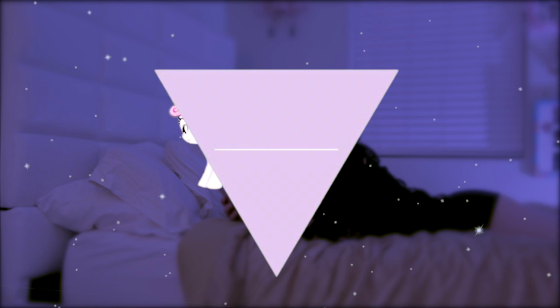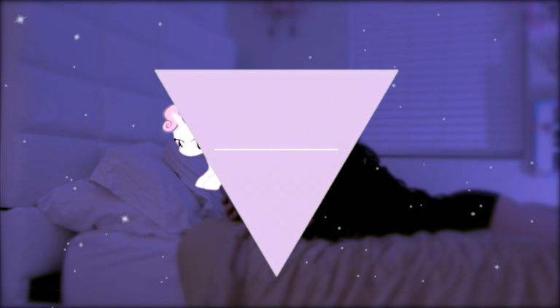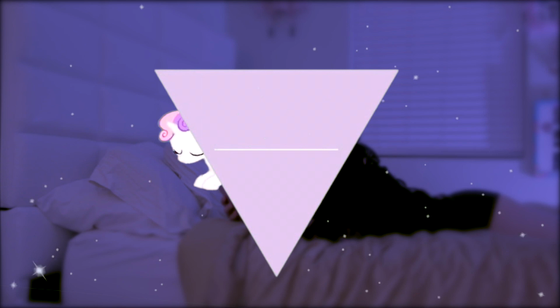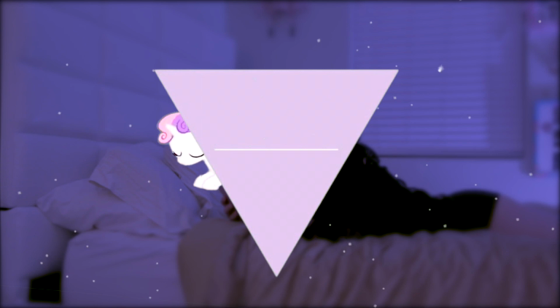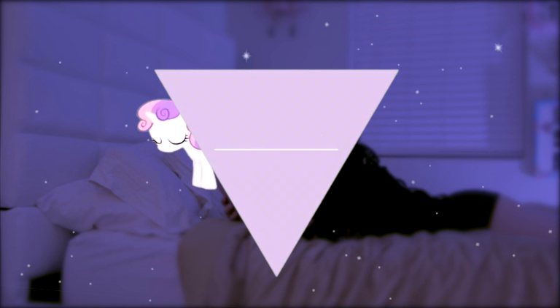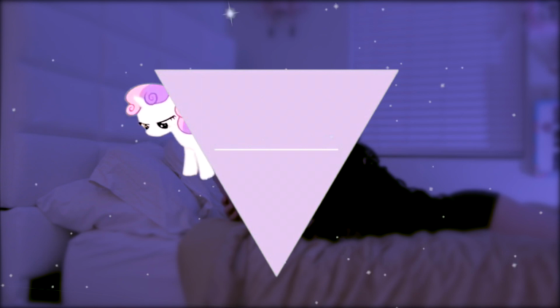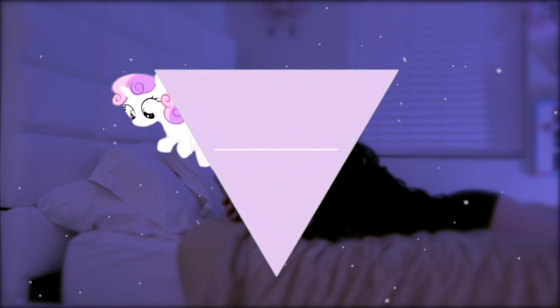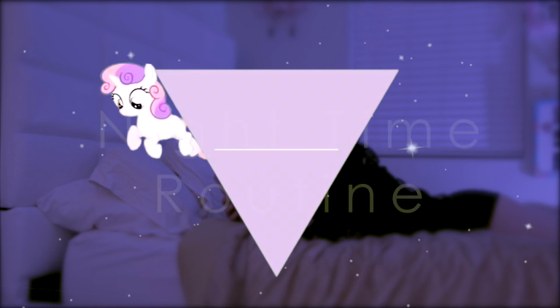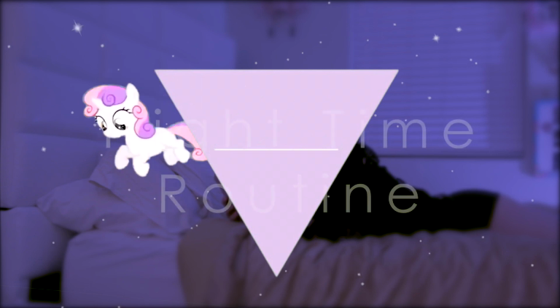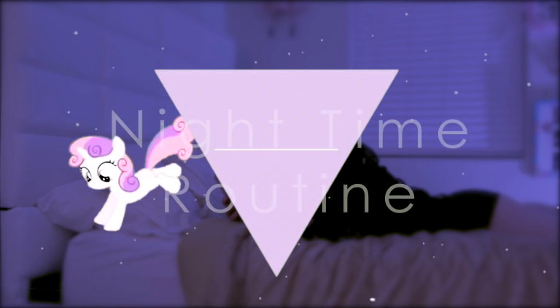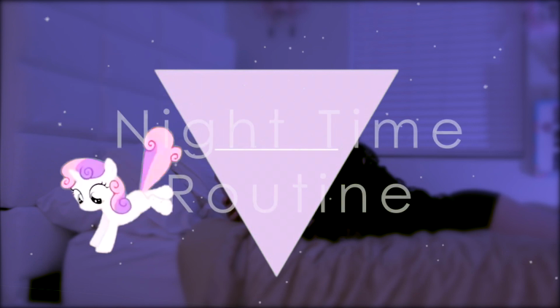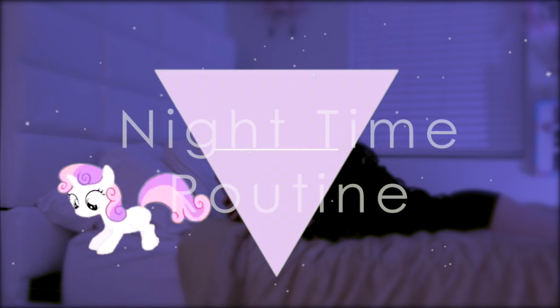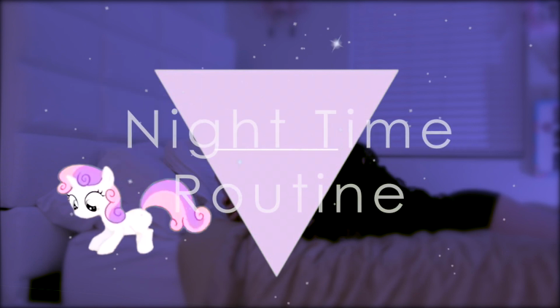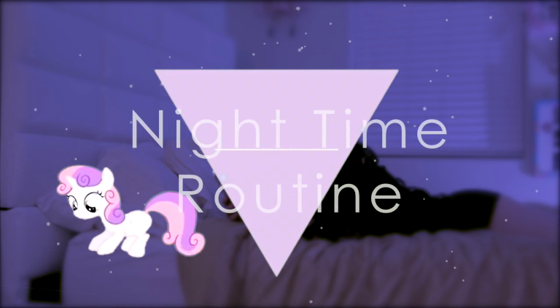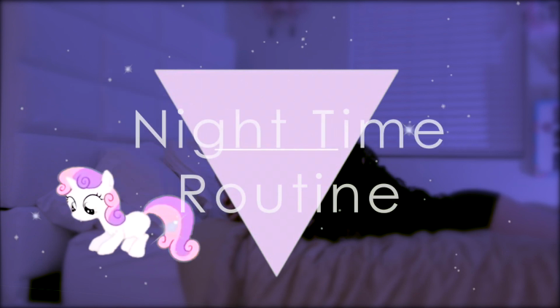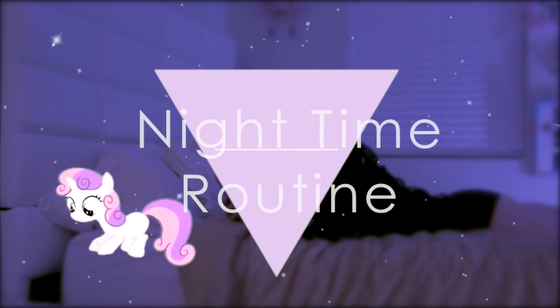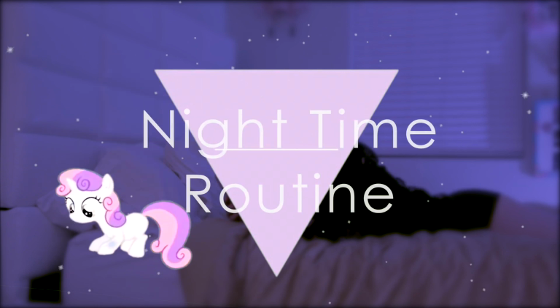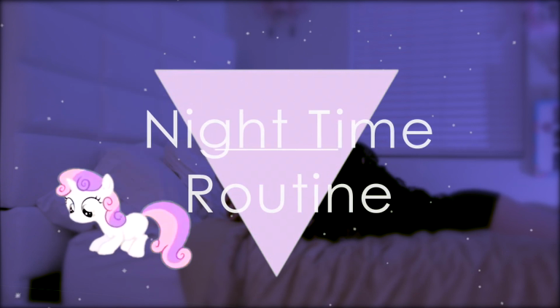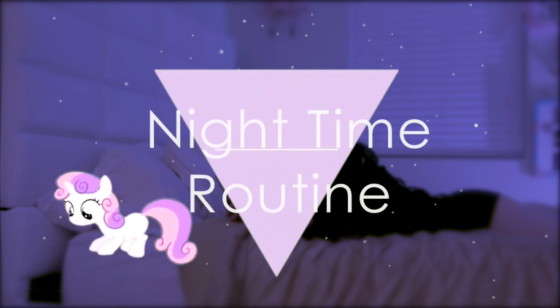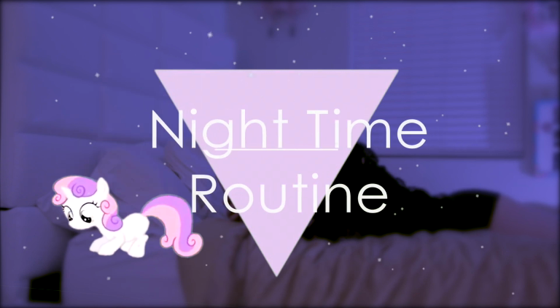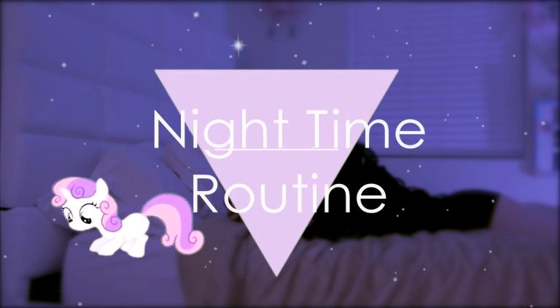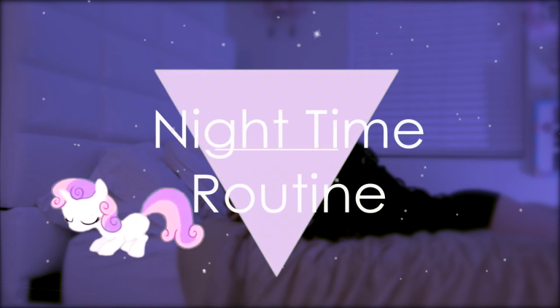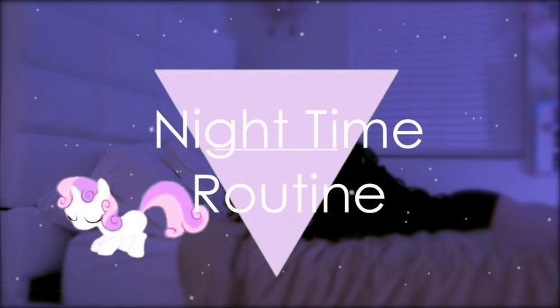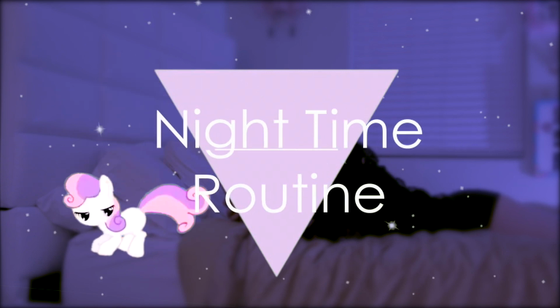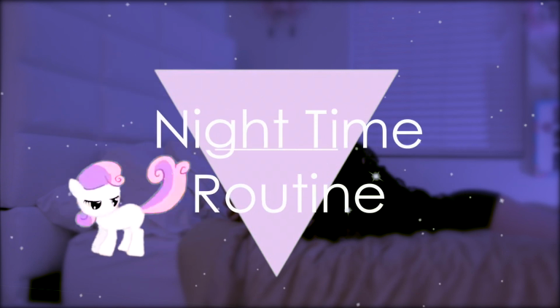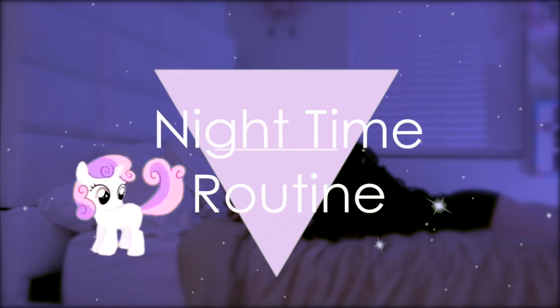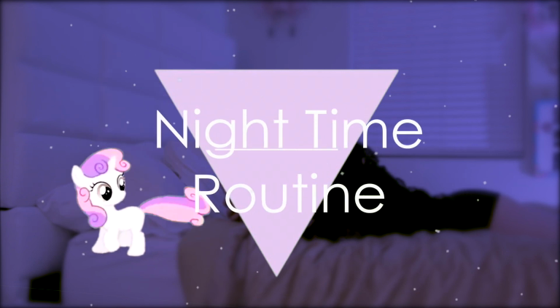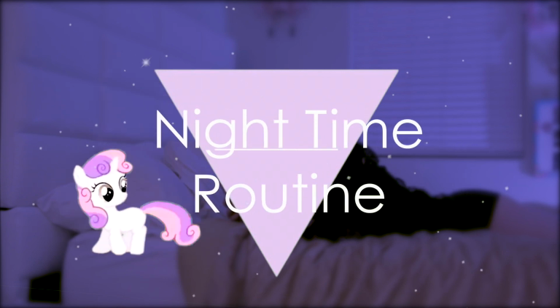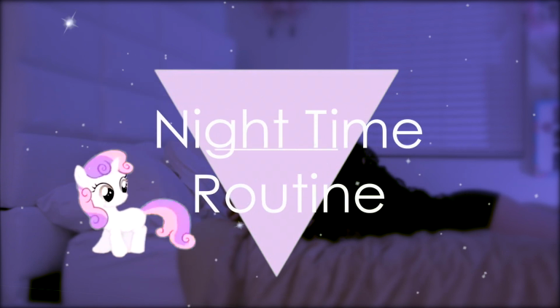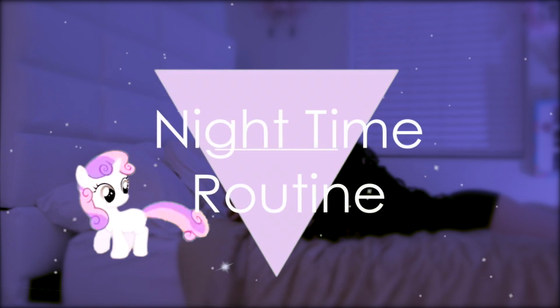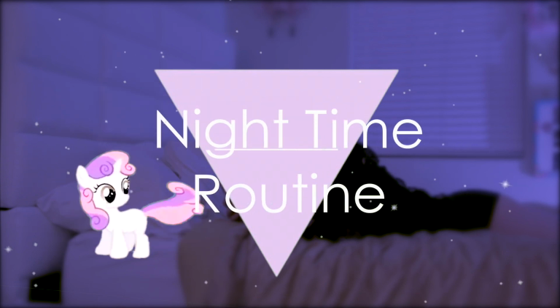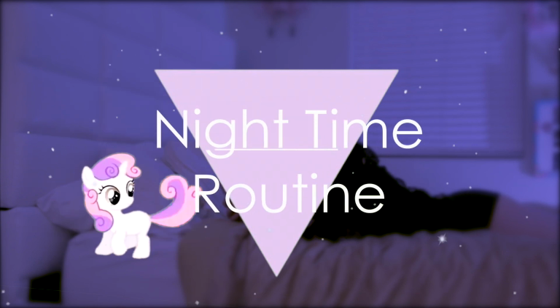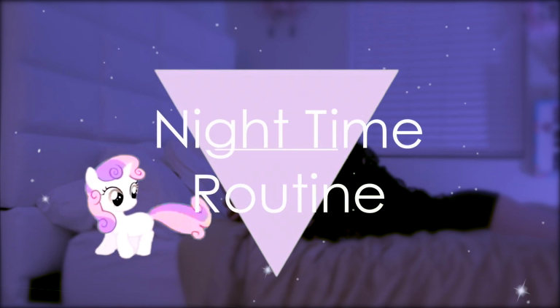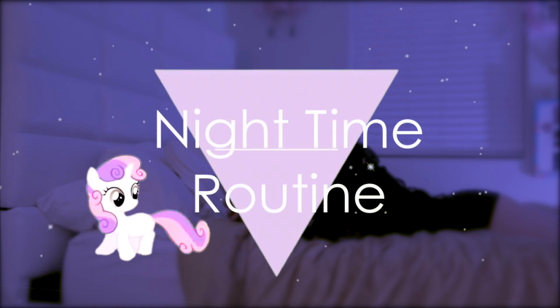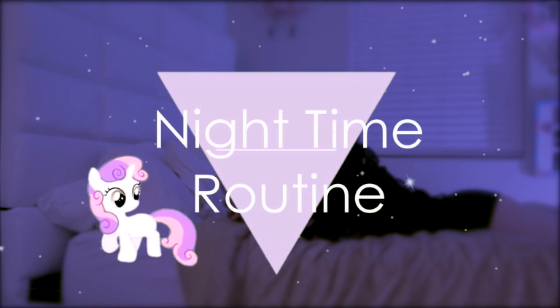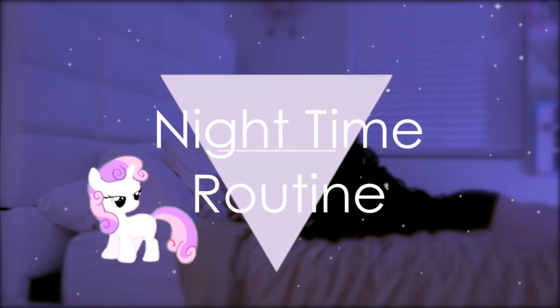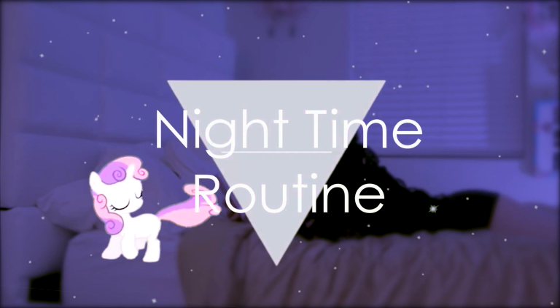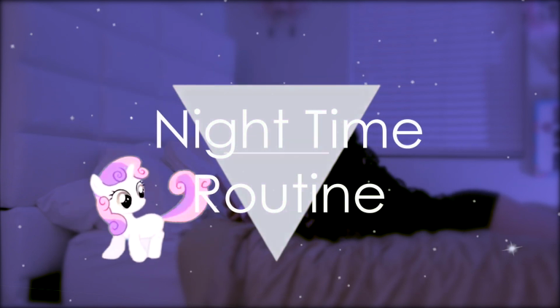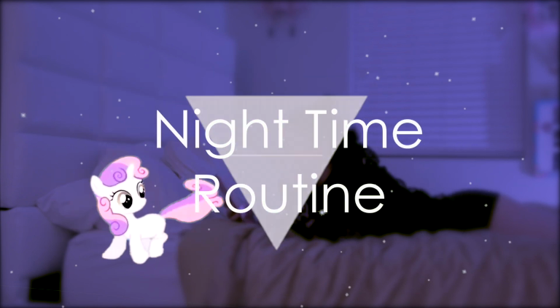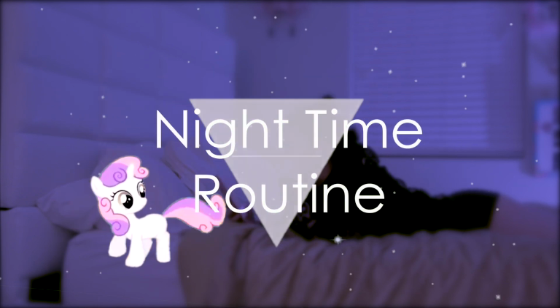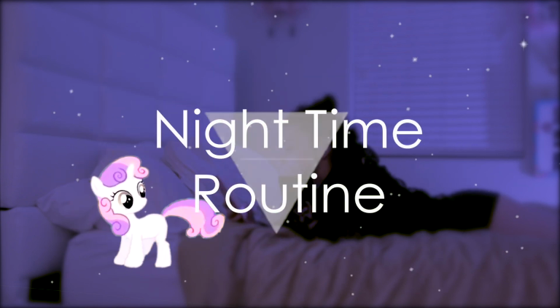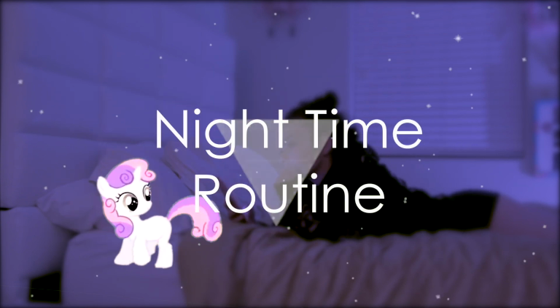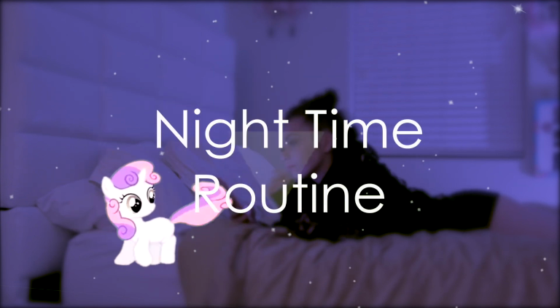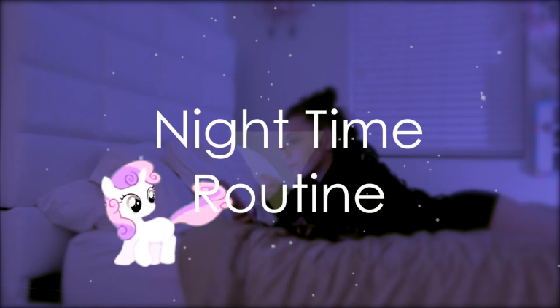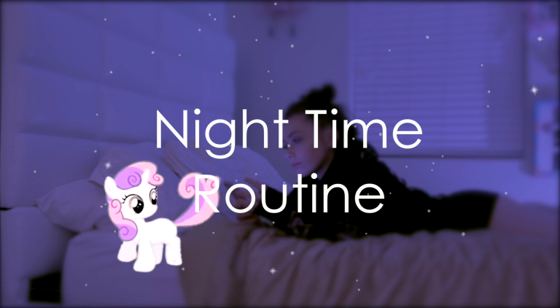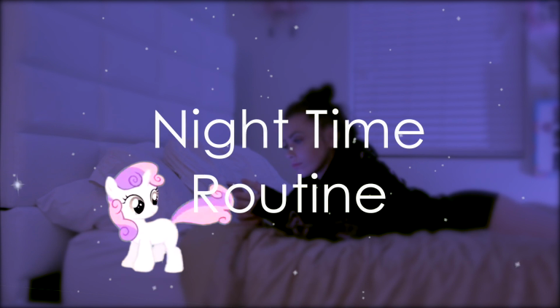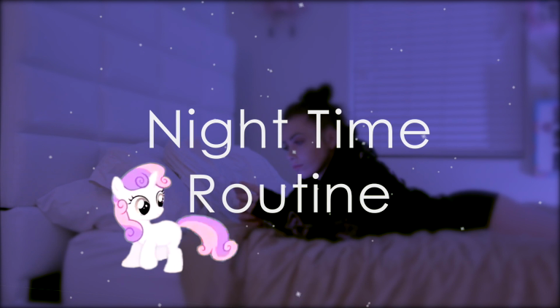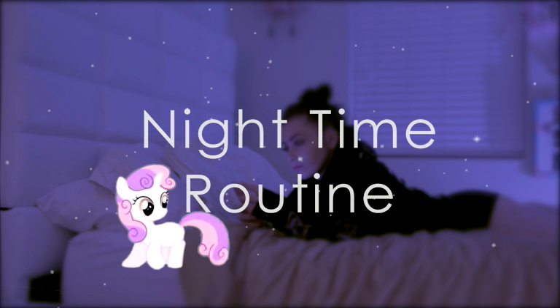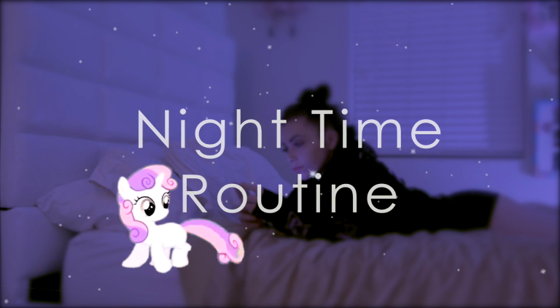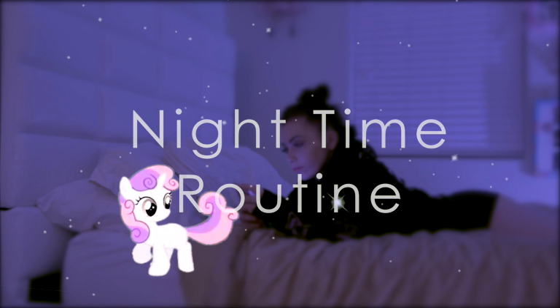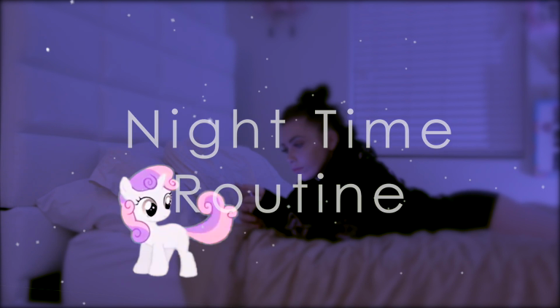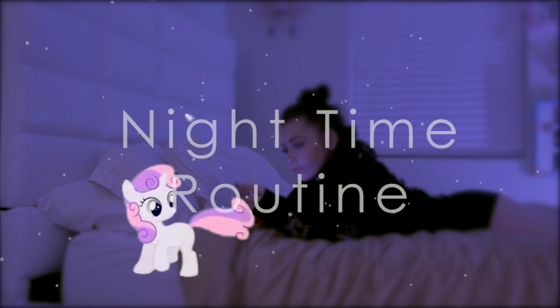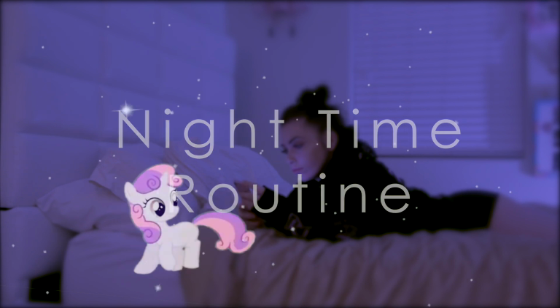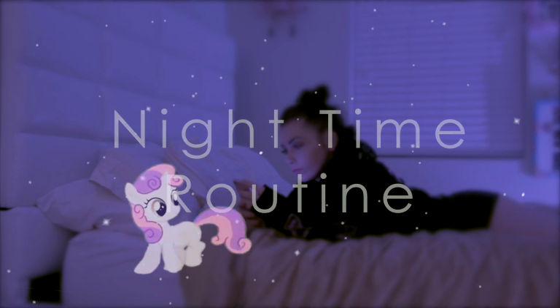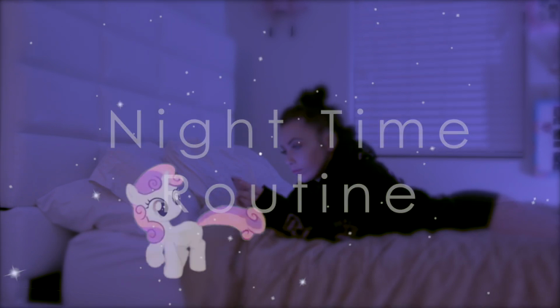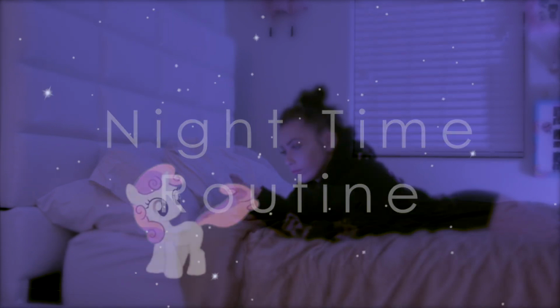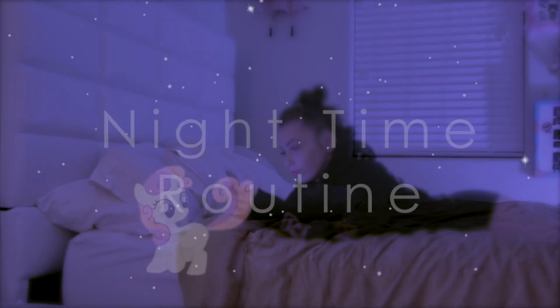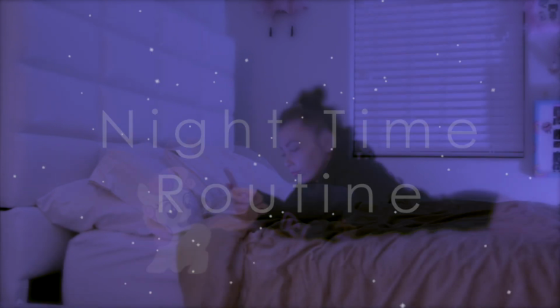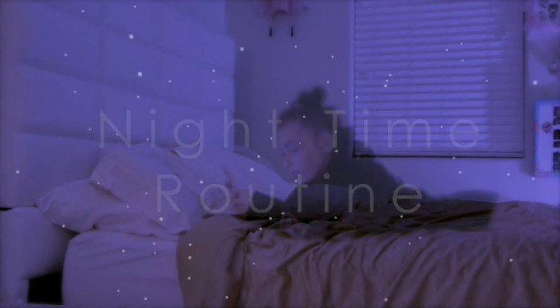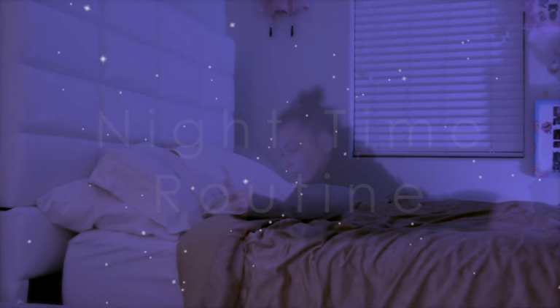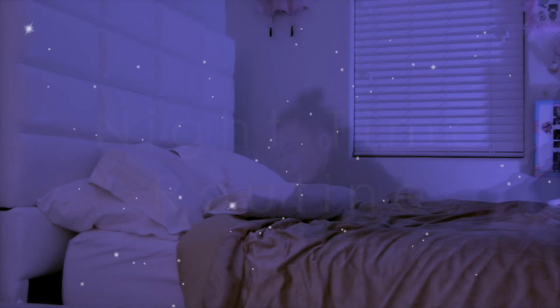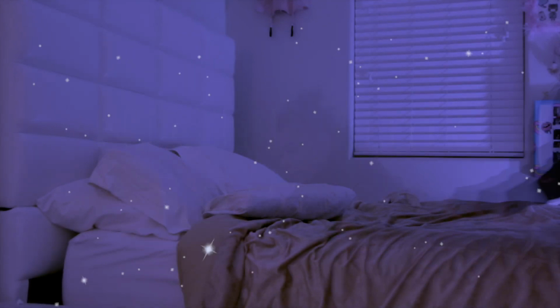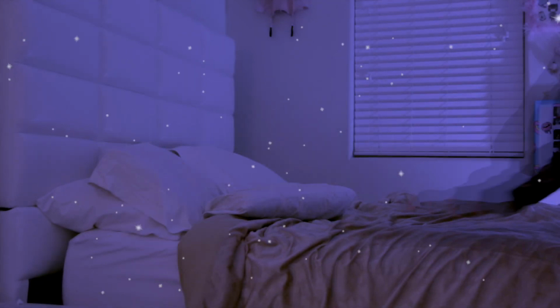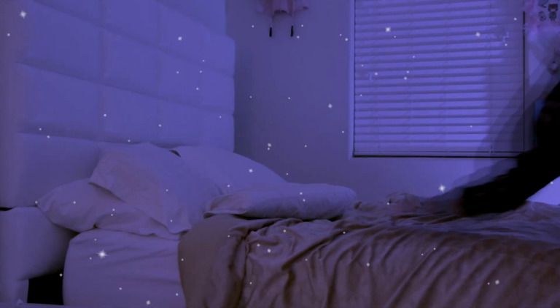Hey guys, so today I'm going to show you my updated nighttime routine. I love this part of the day.